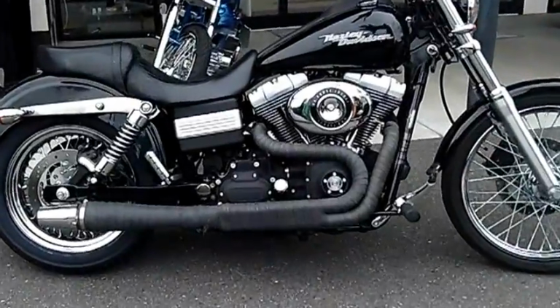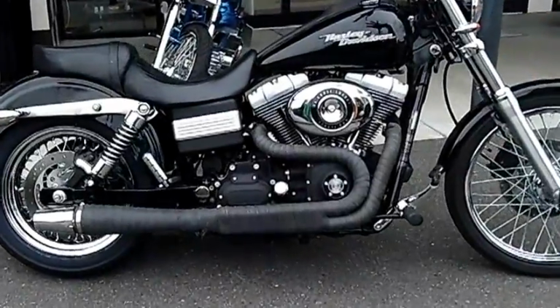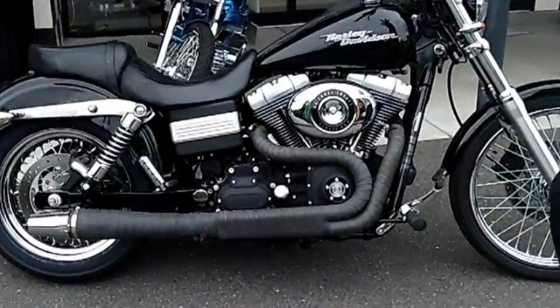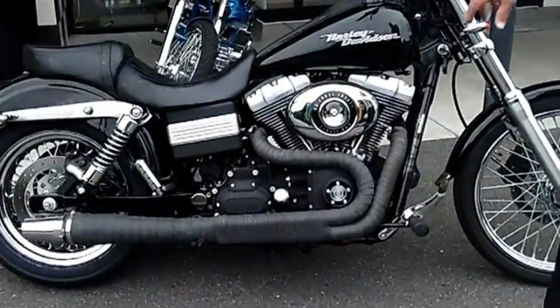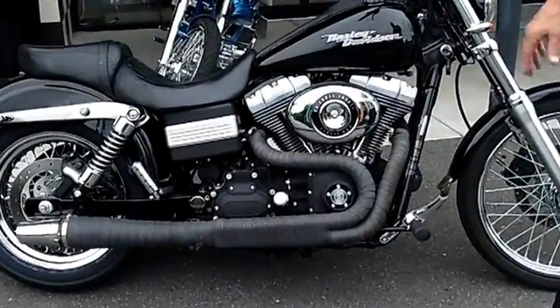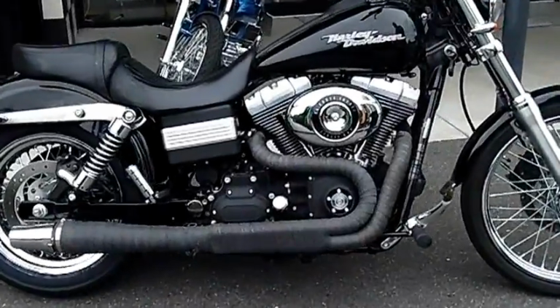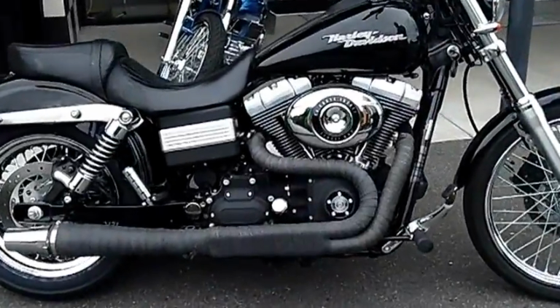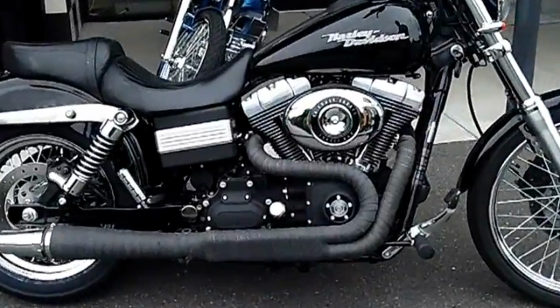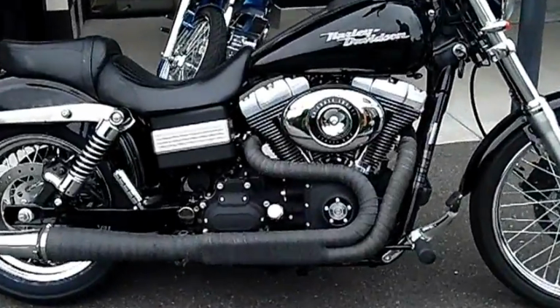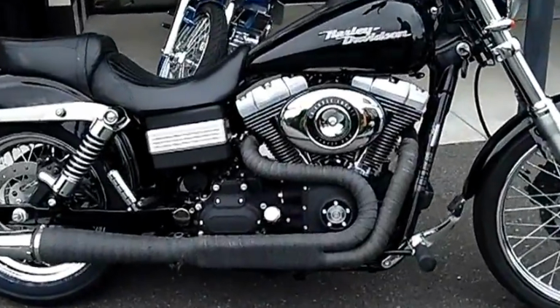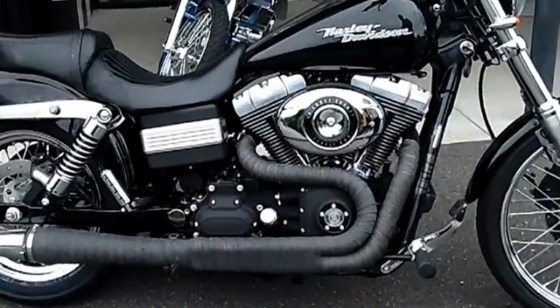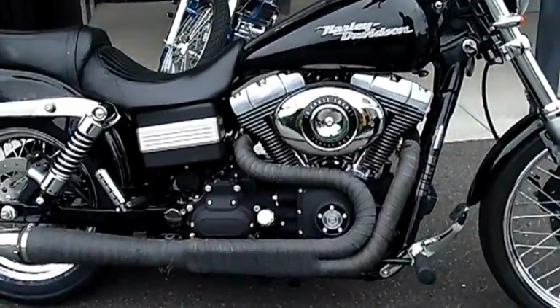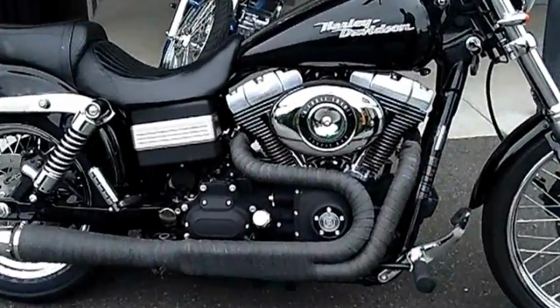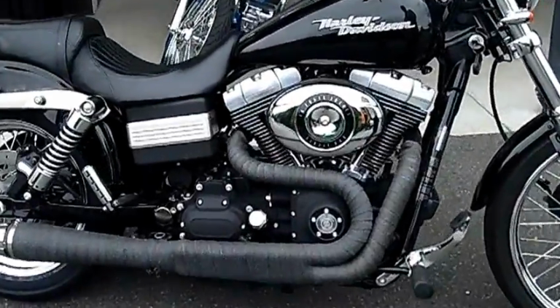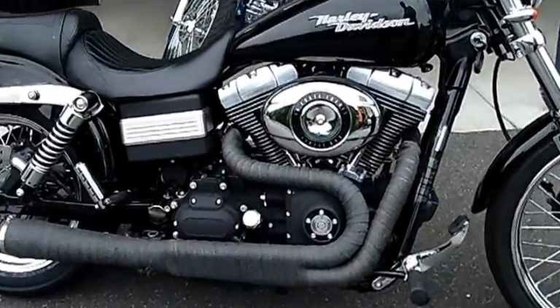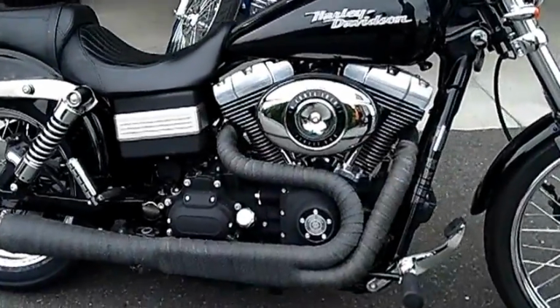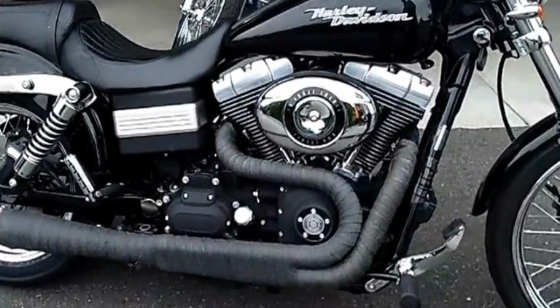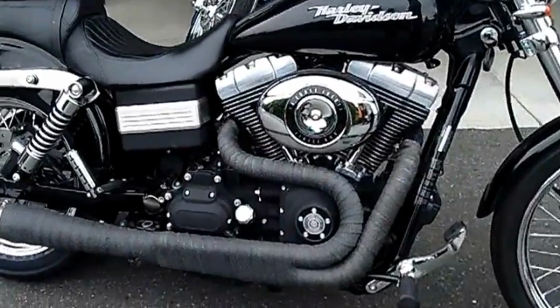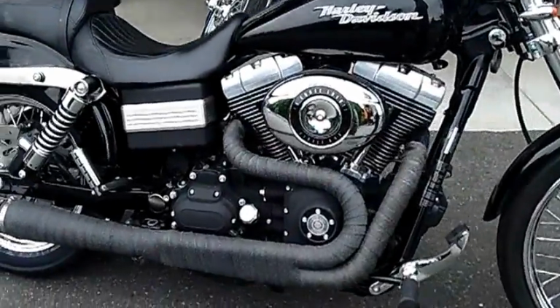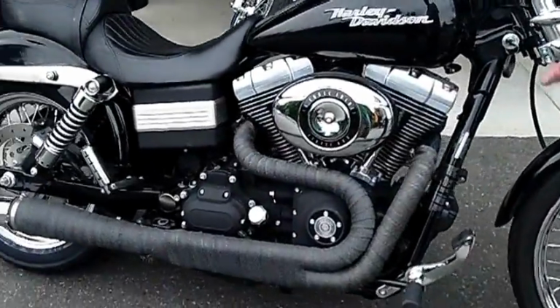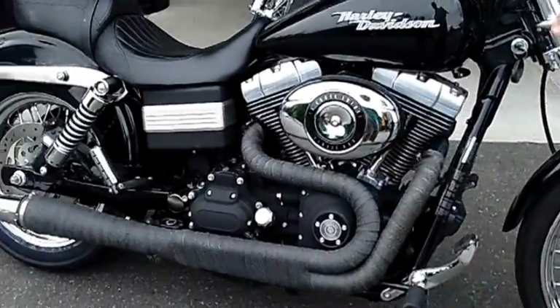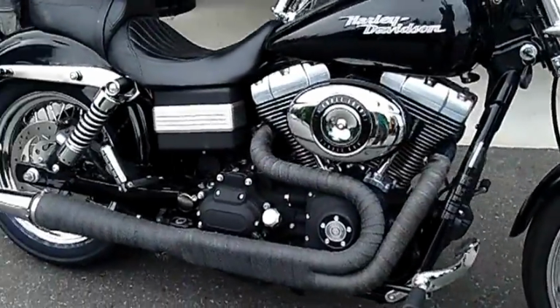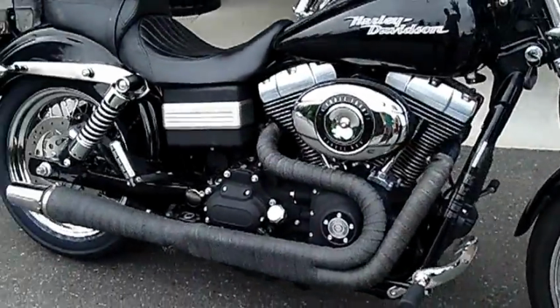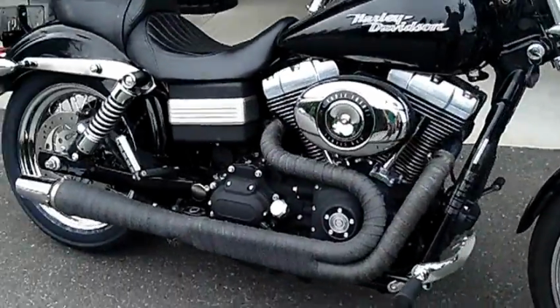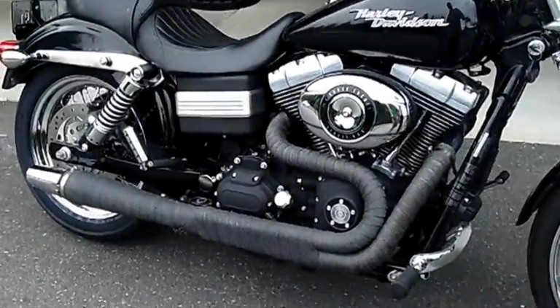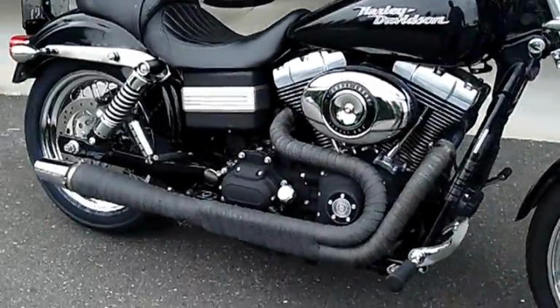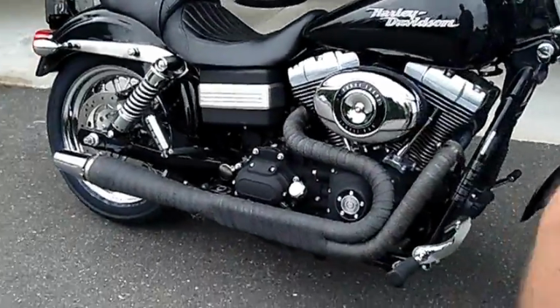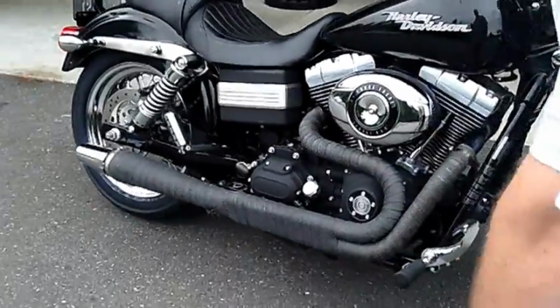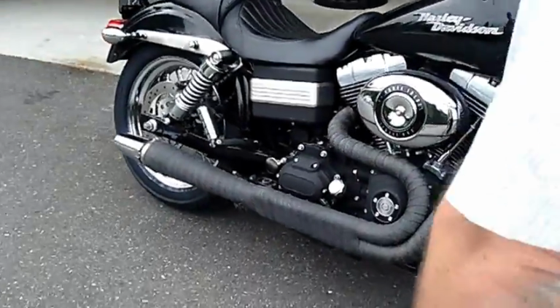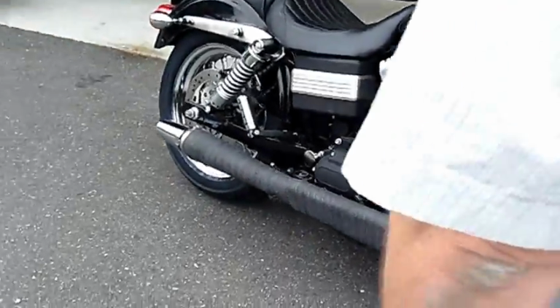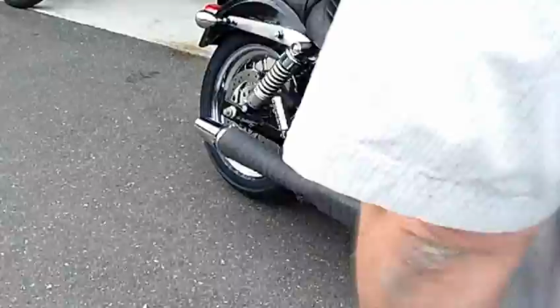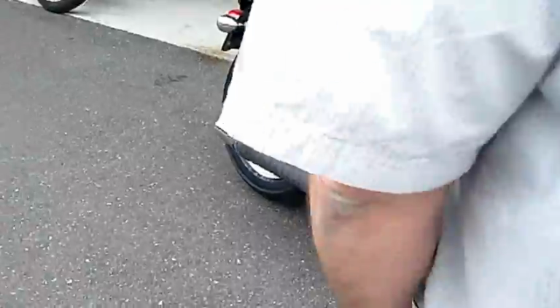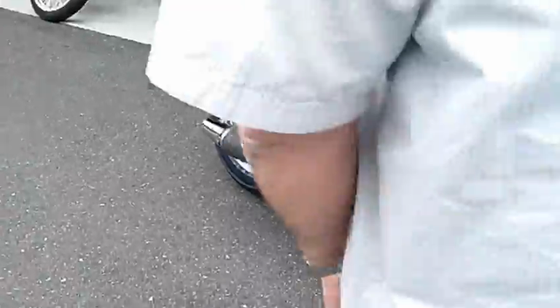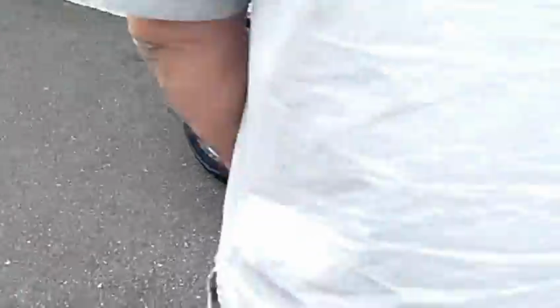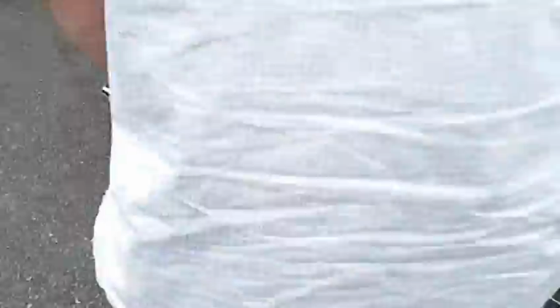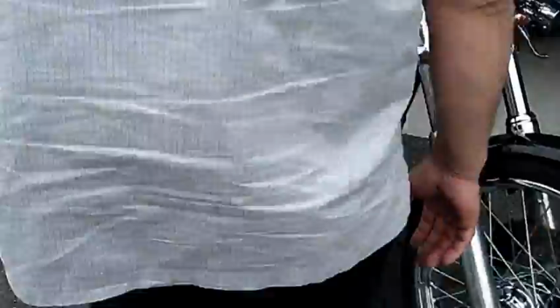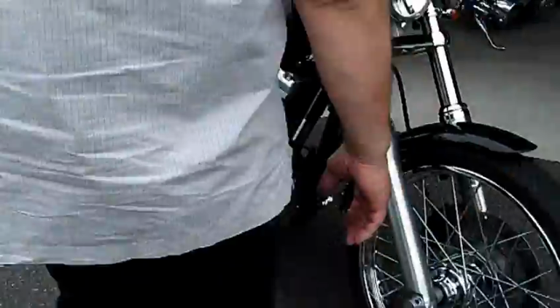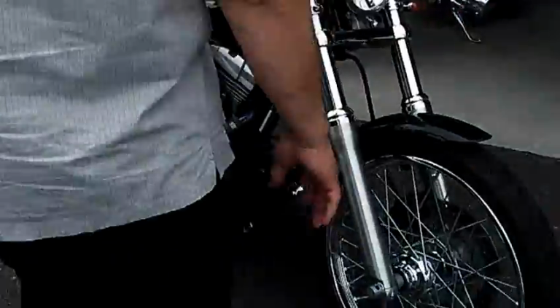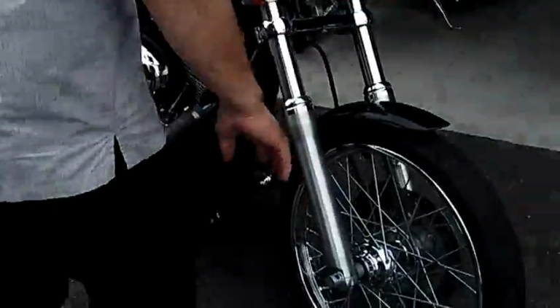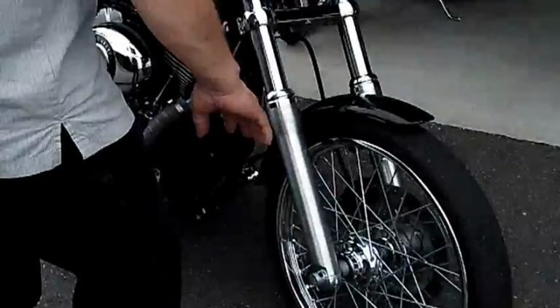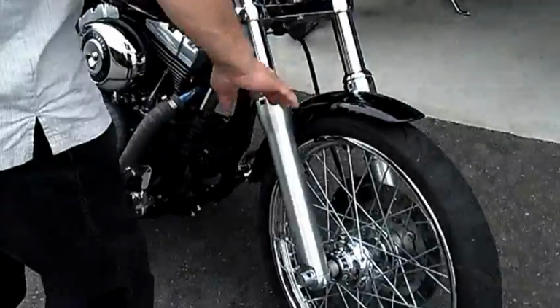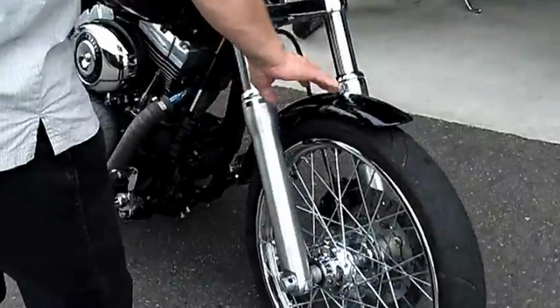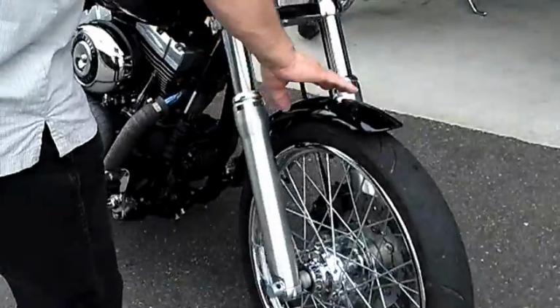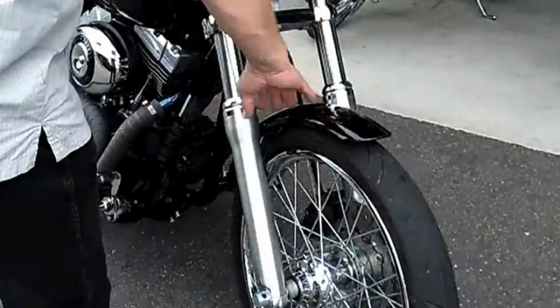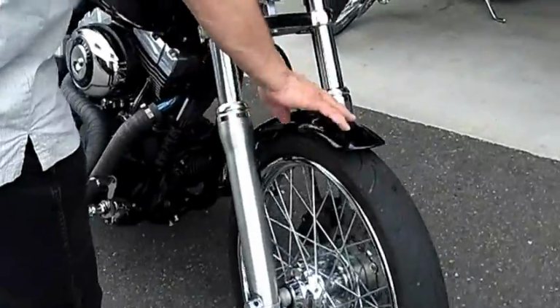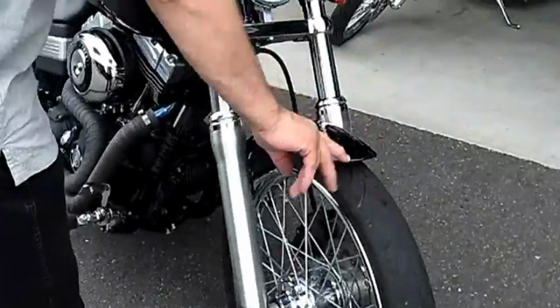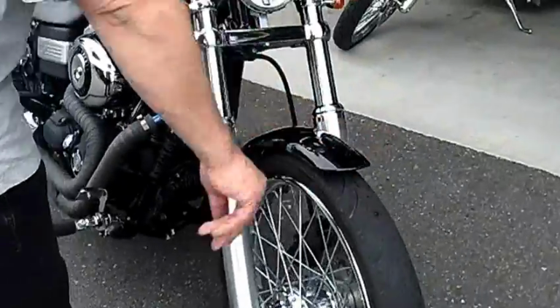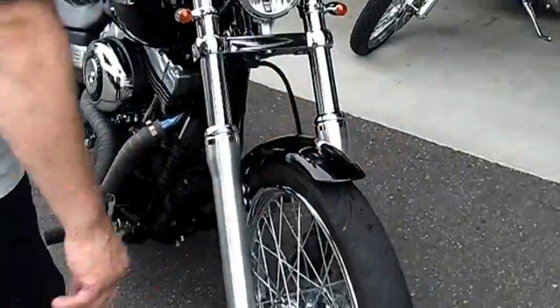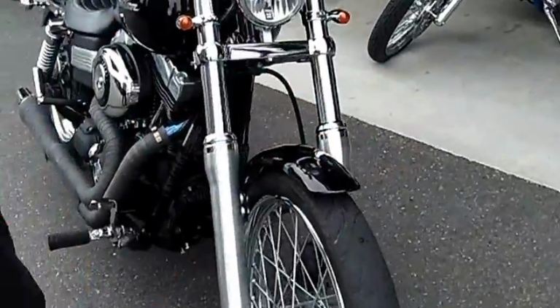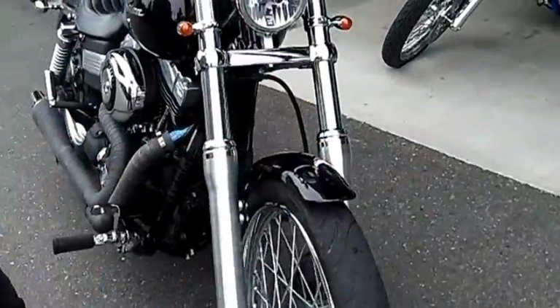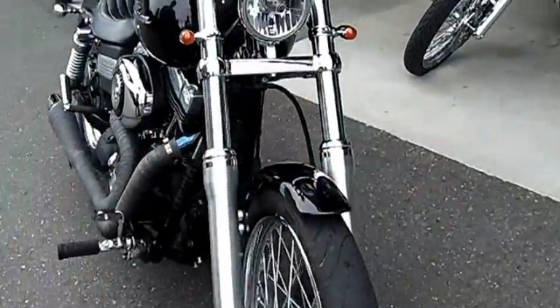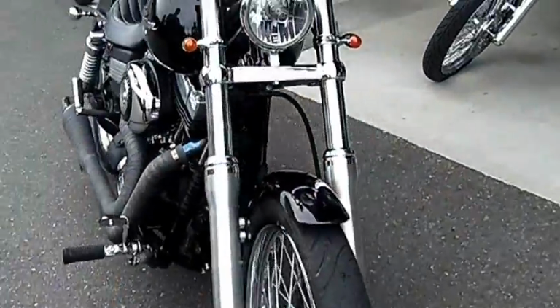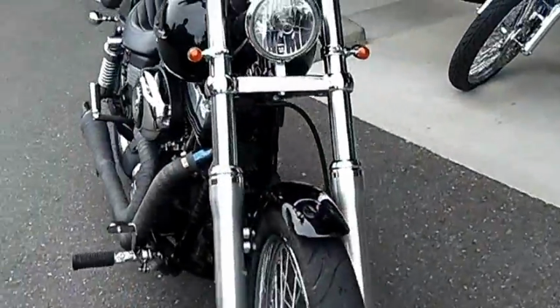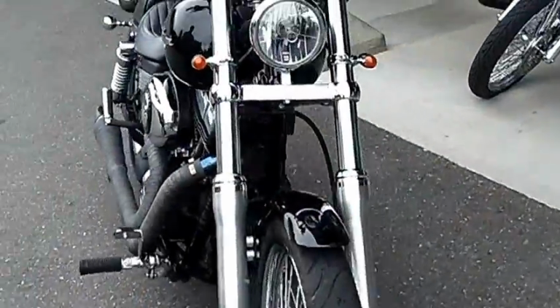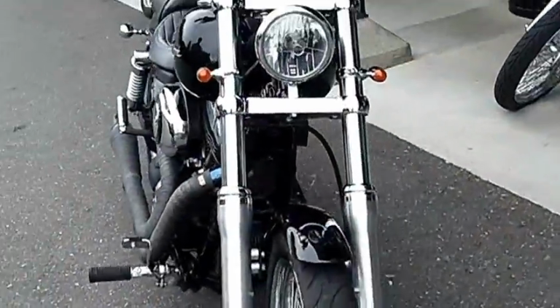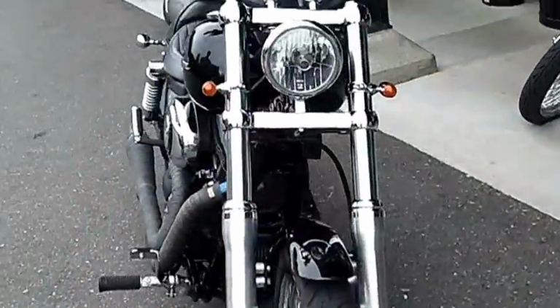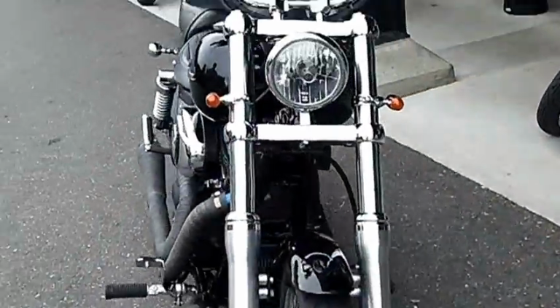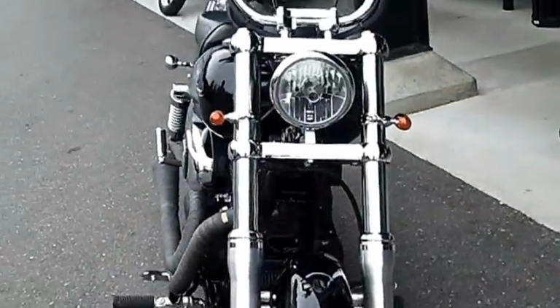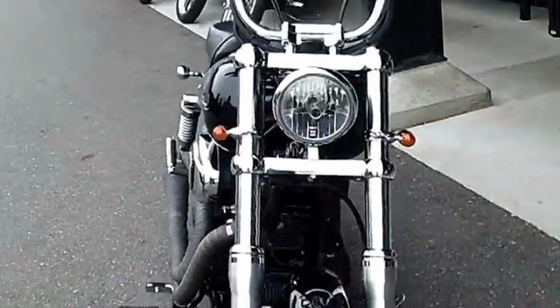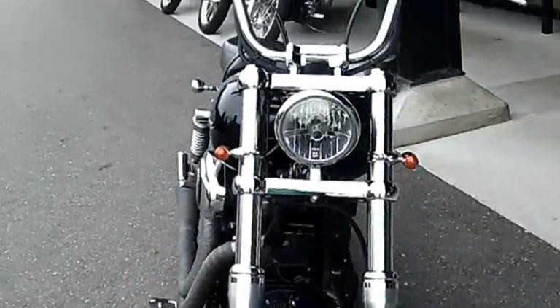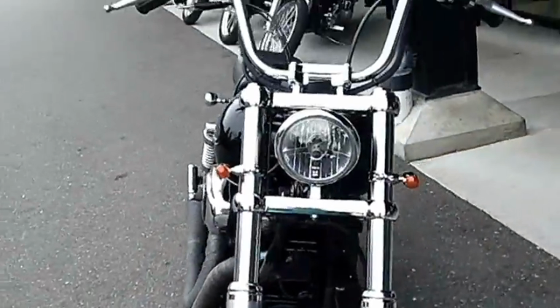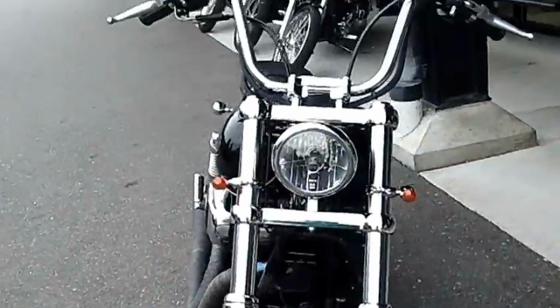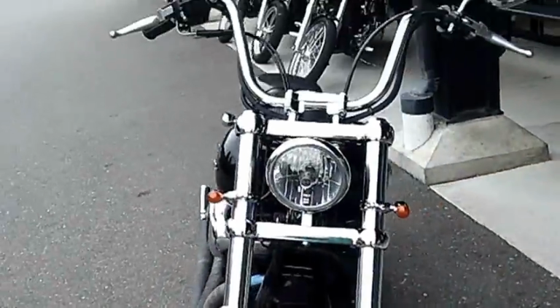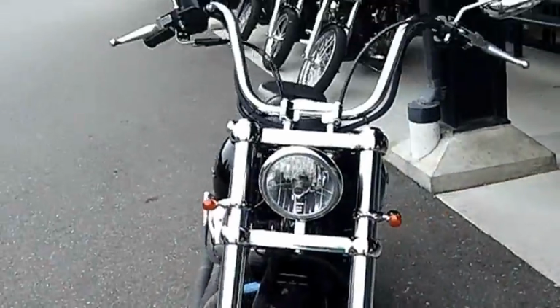Classic blacked out look. Paint's in decent shape — there's a little bit of finish work a guy could do on it, a little cut and buff.